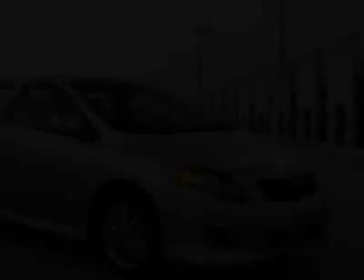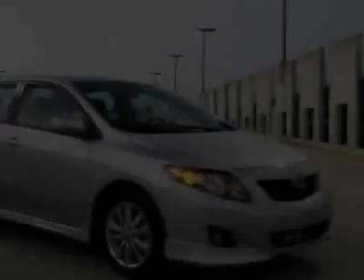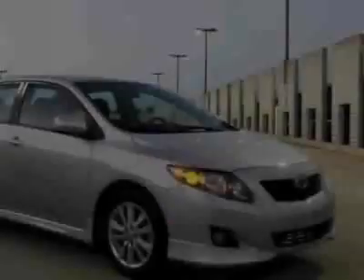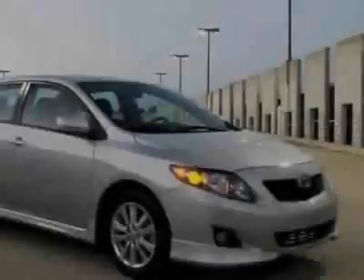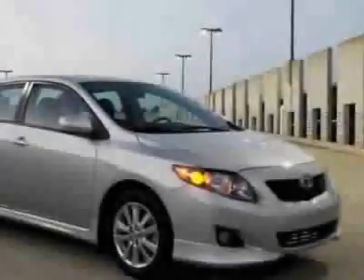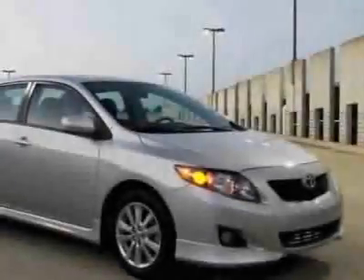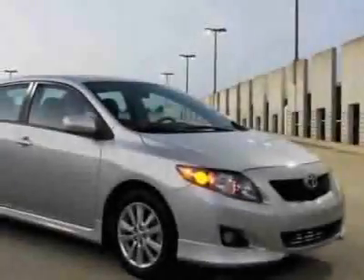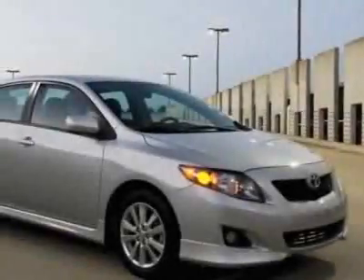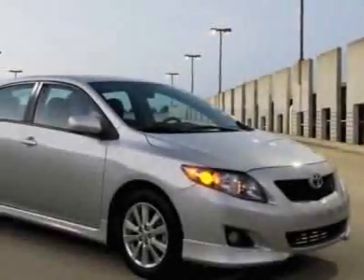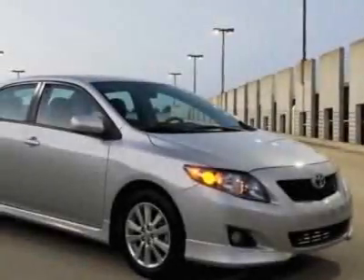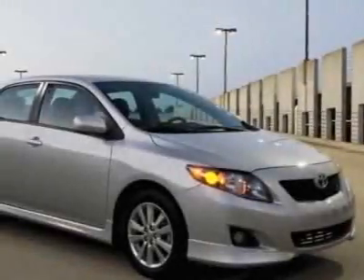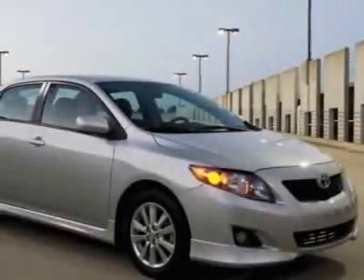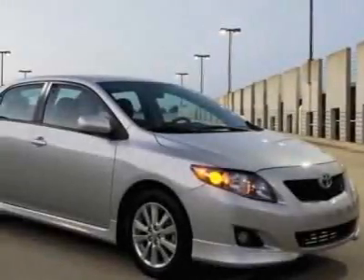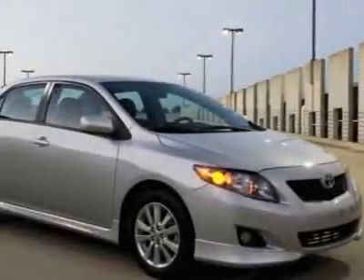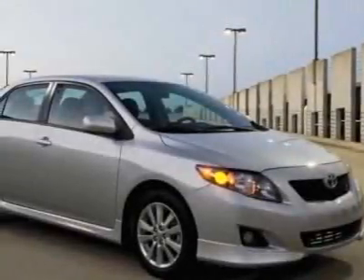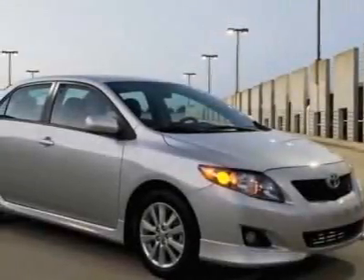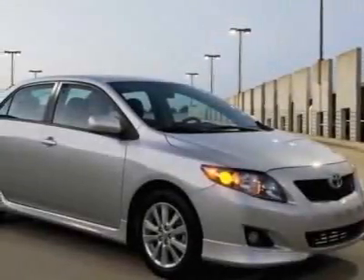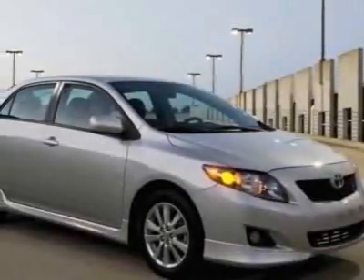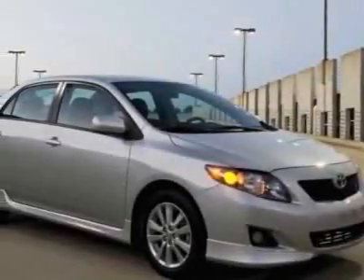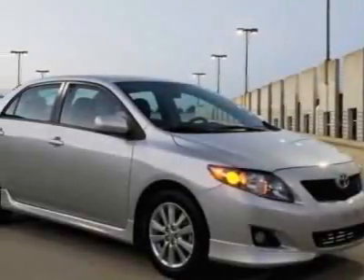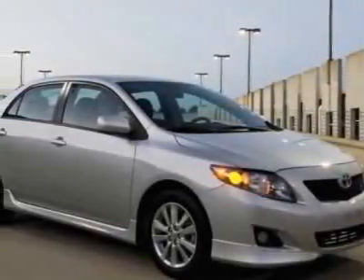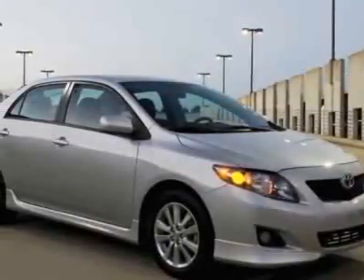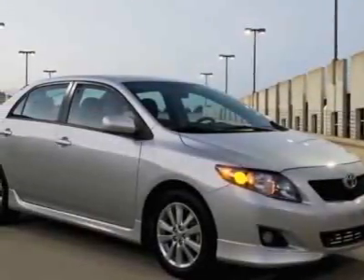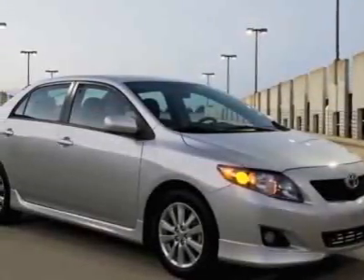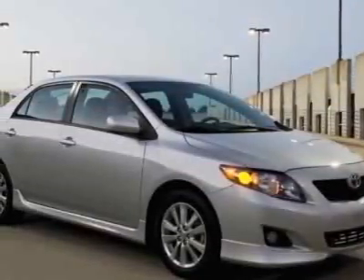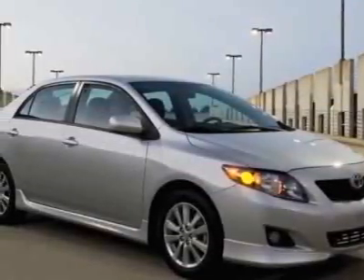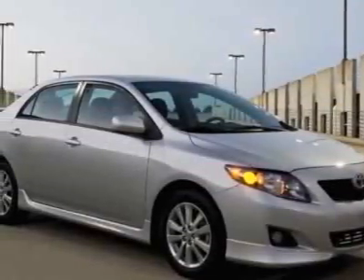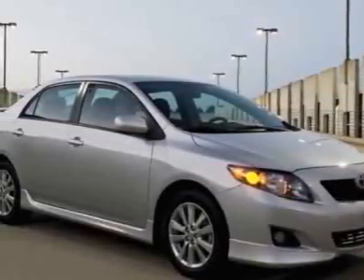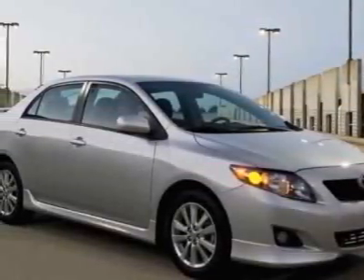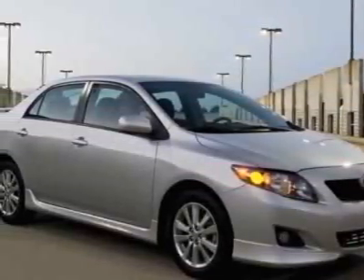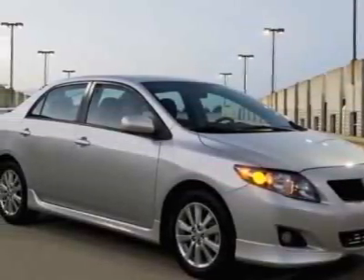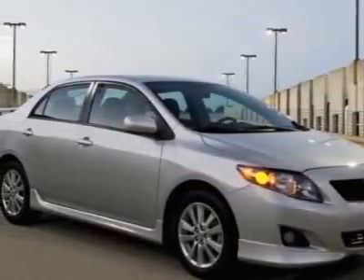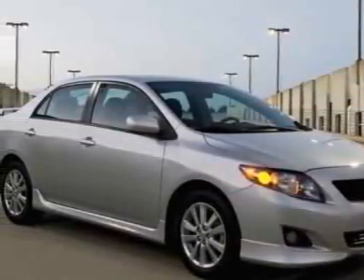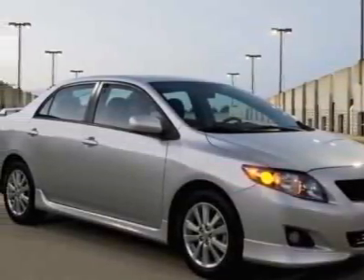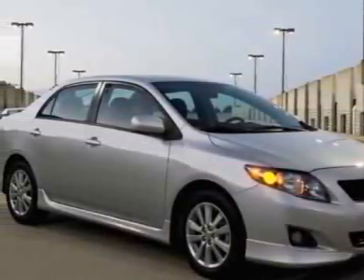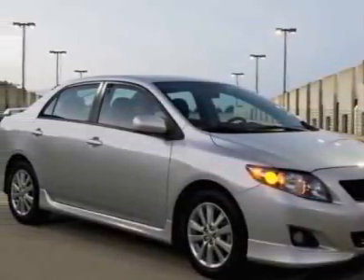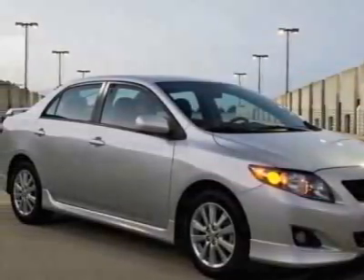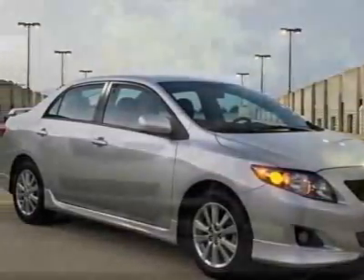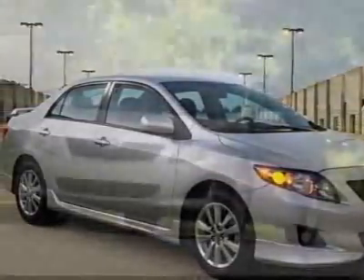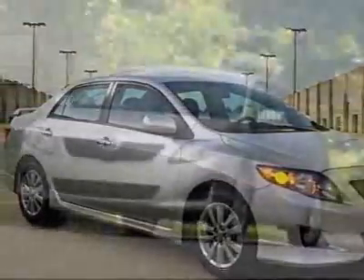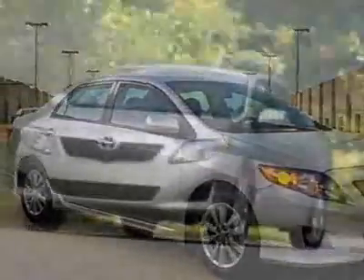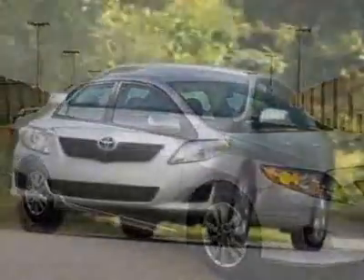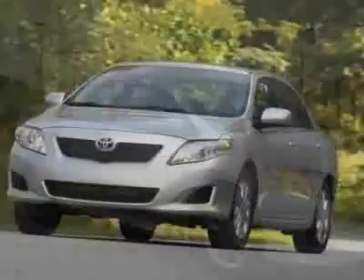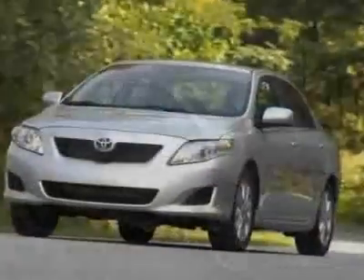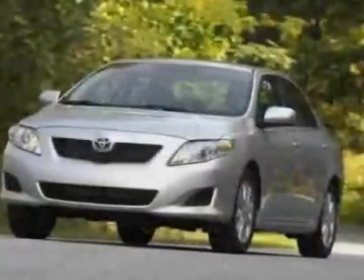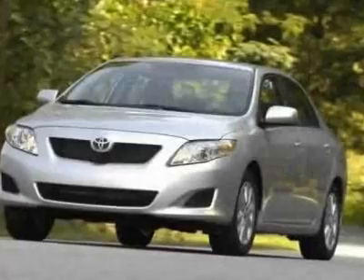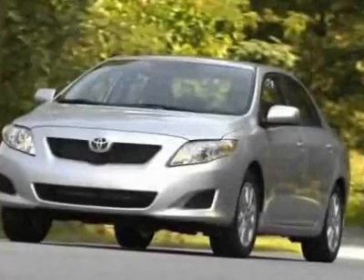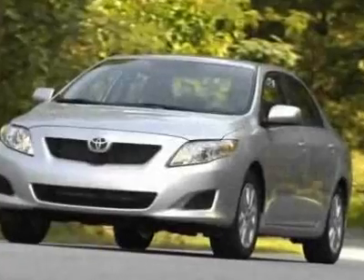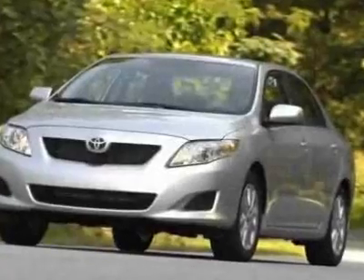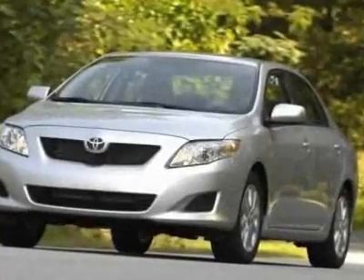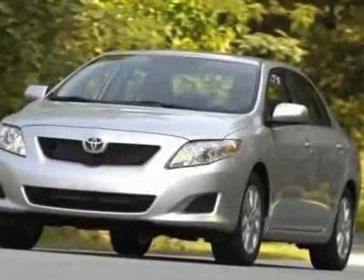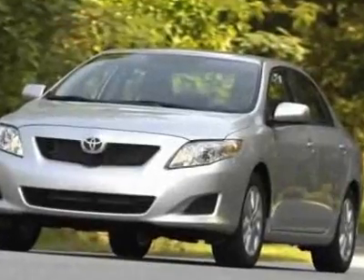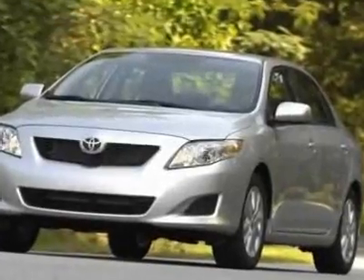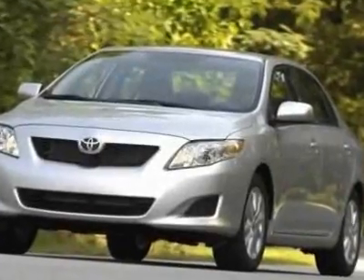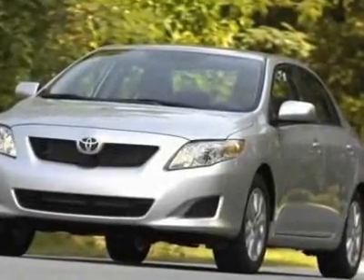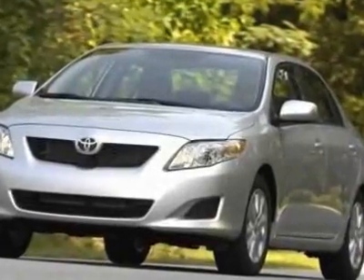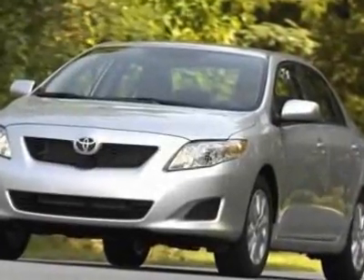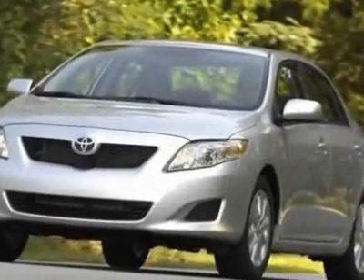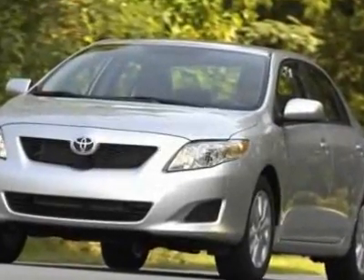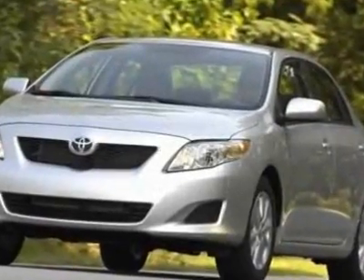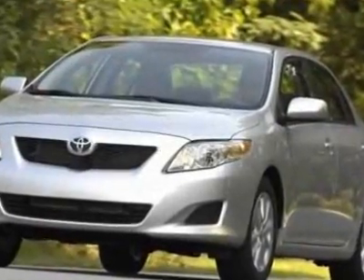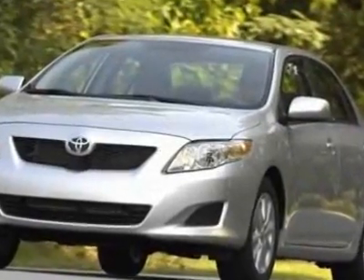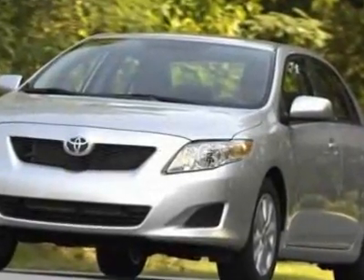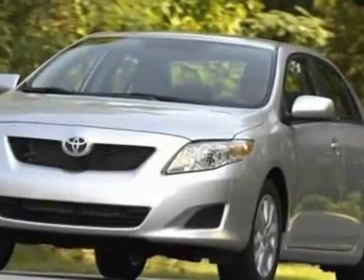Take a look at this new 2010 Toyota Corolla. For your protection, this vehicle has a full factory warranty.